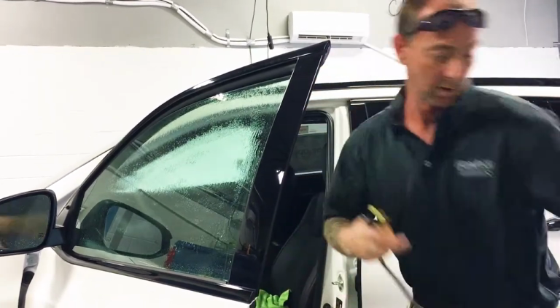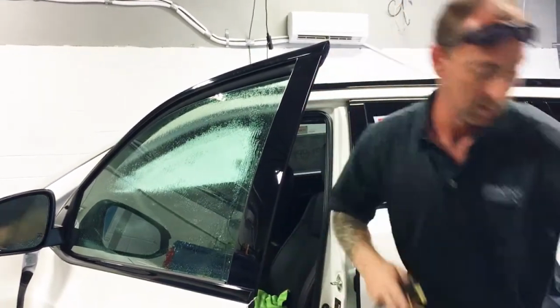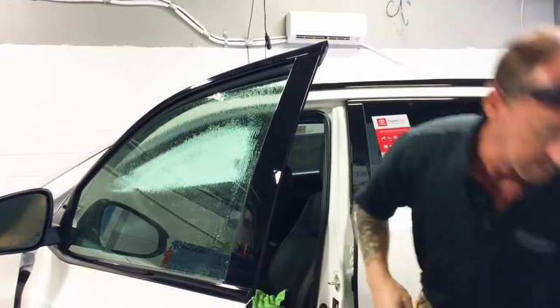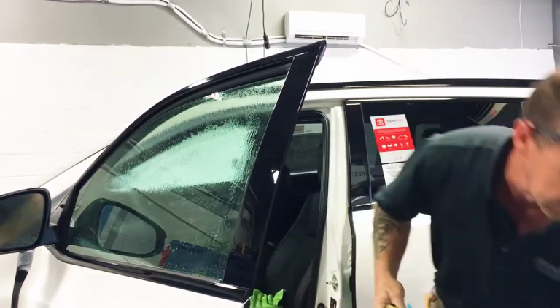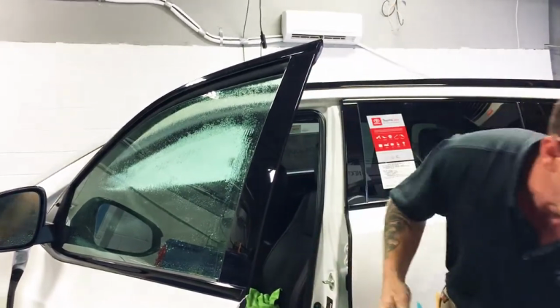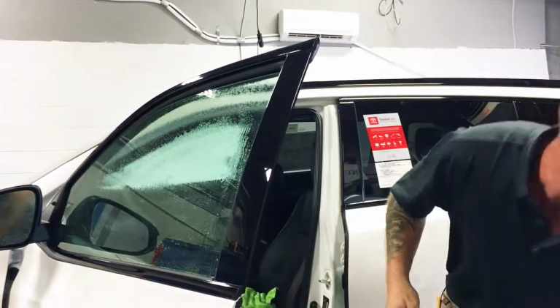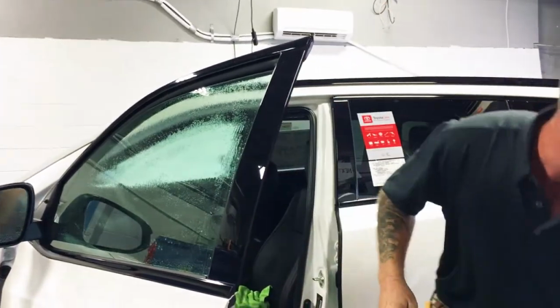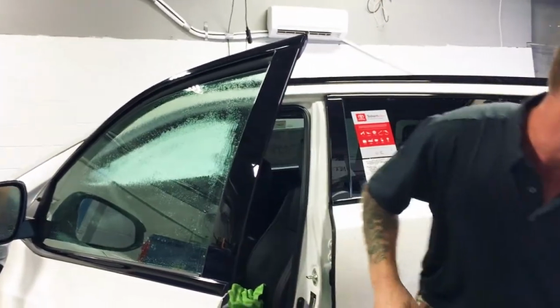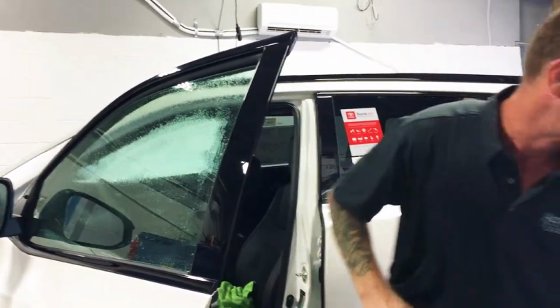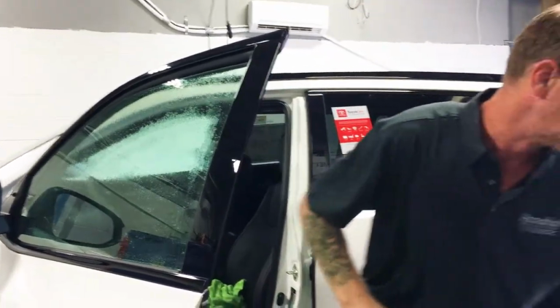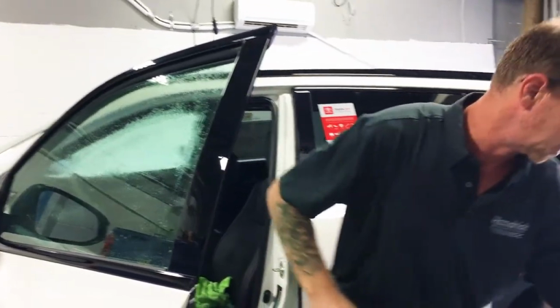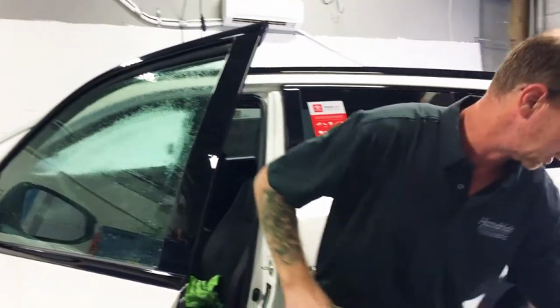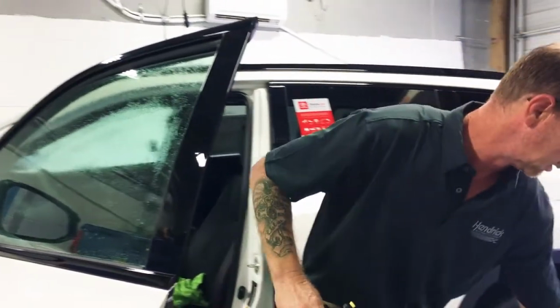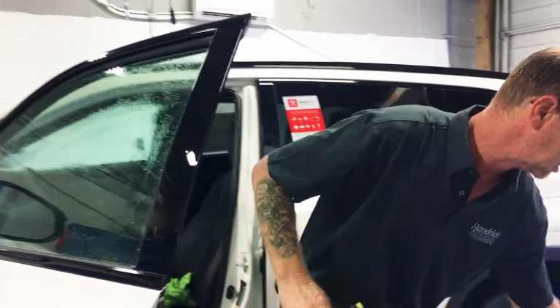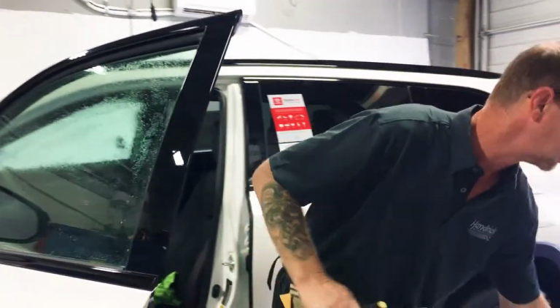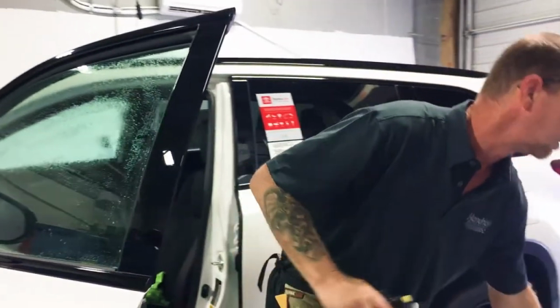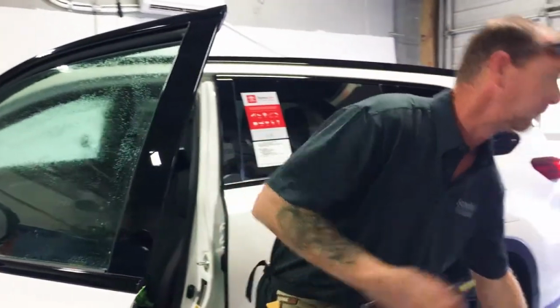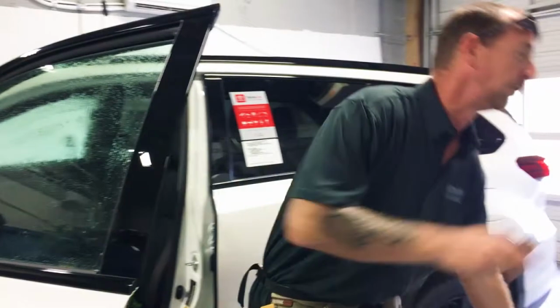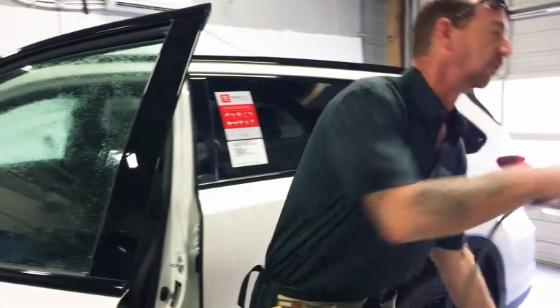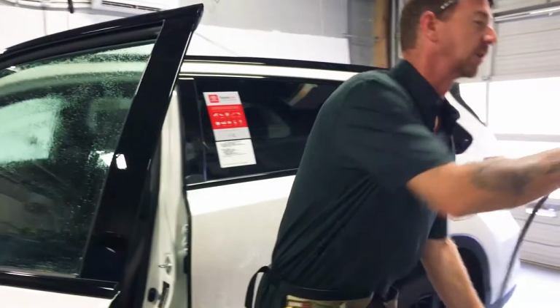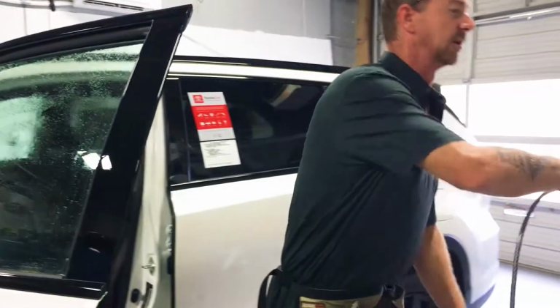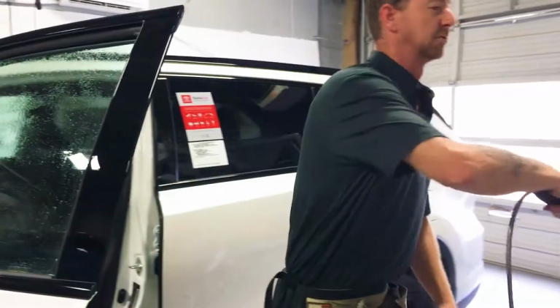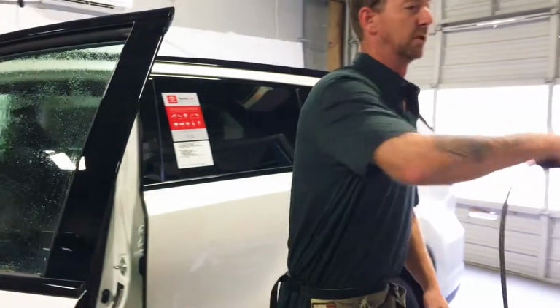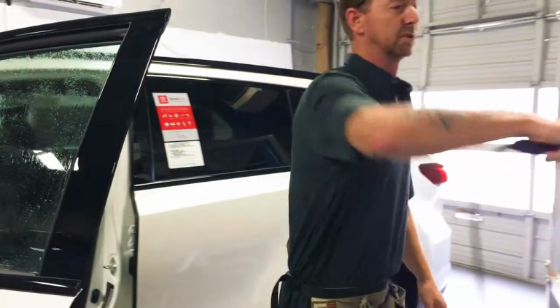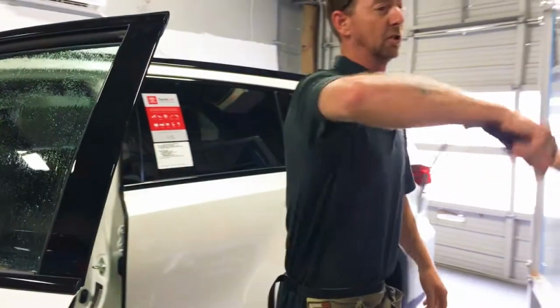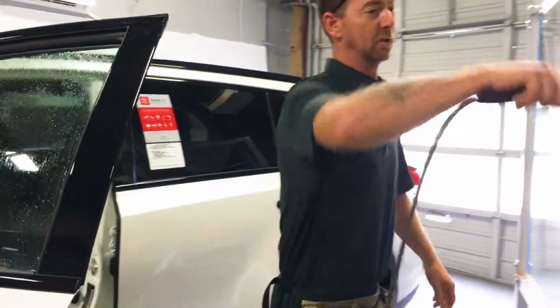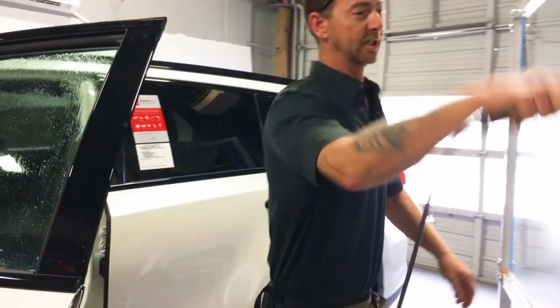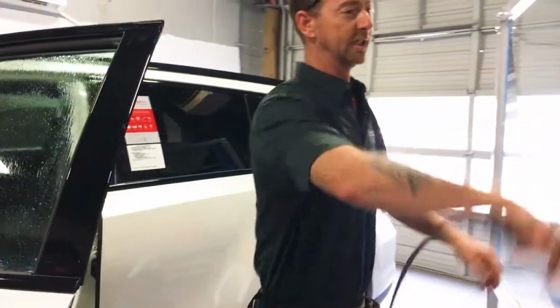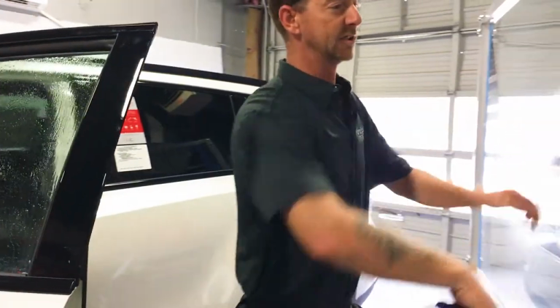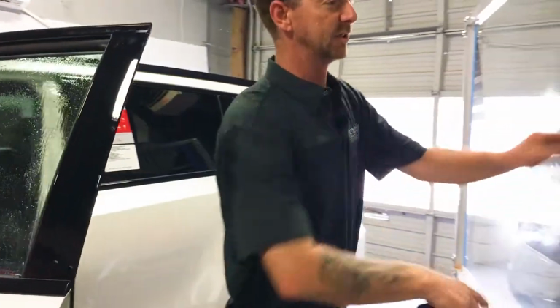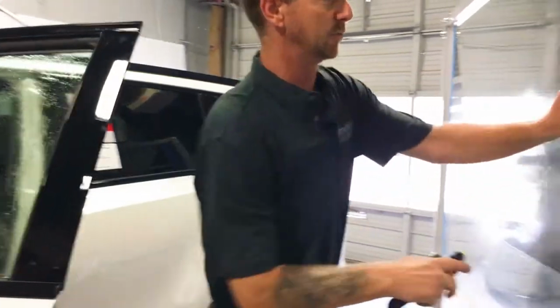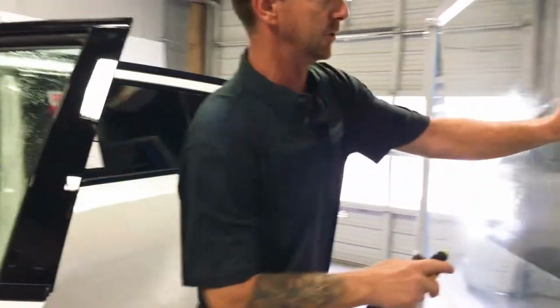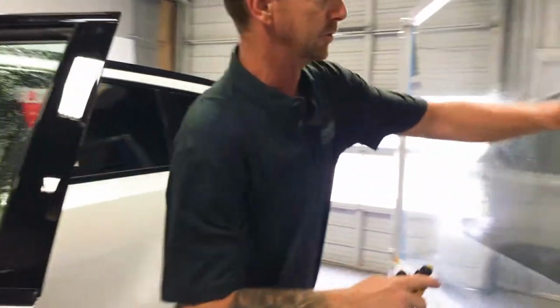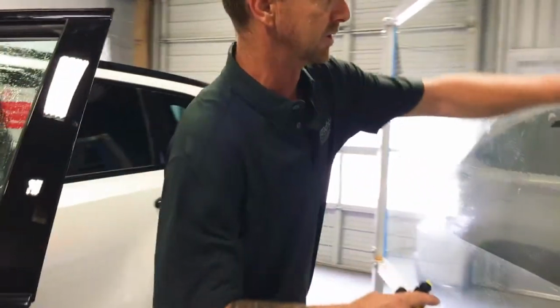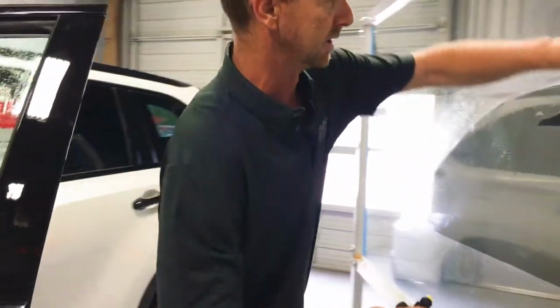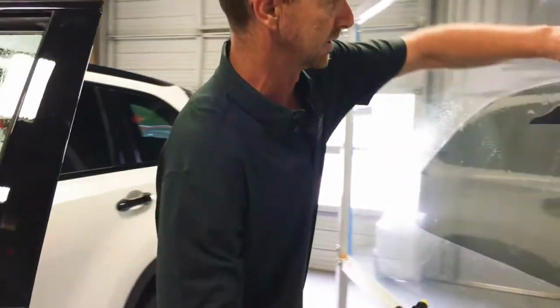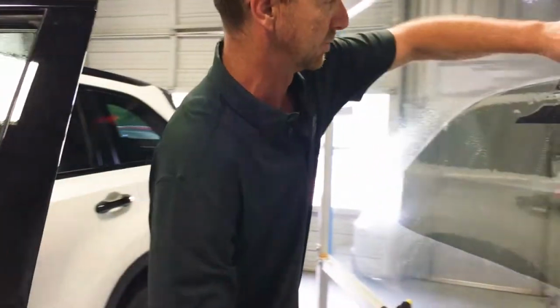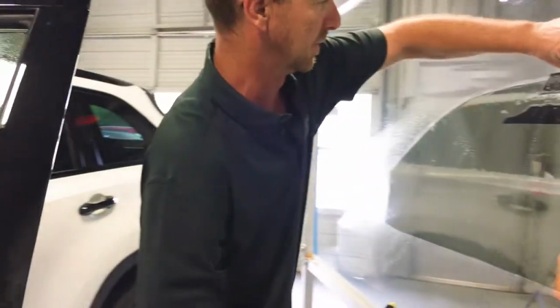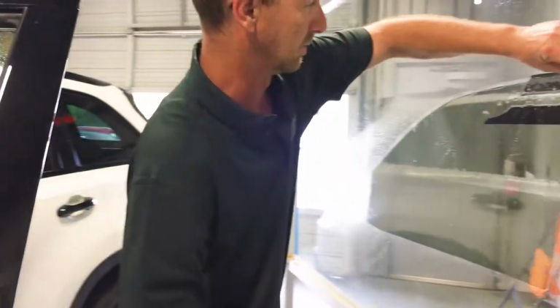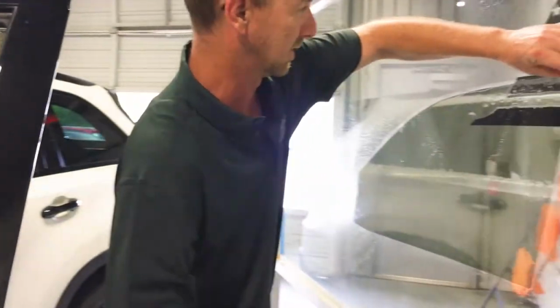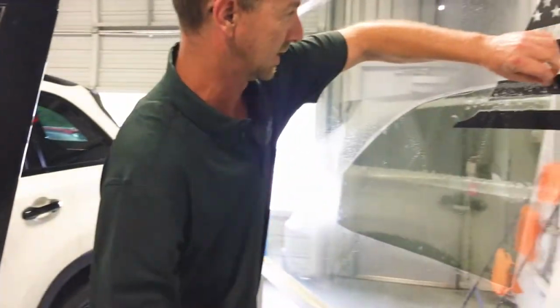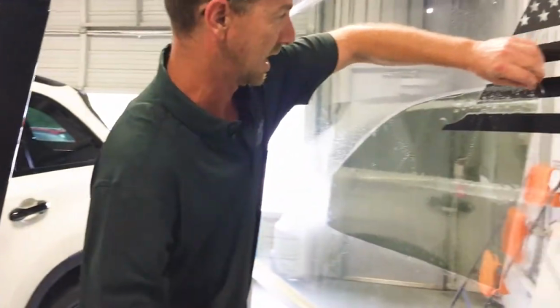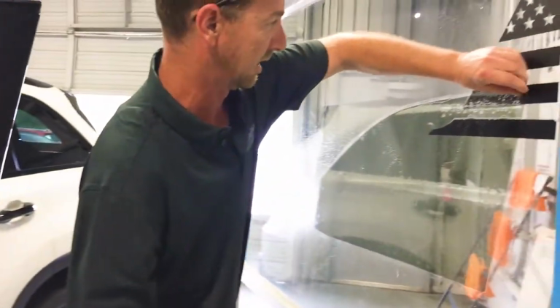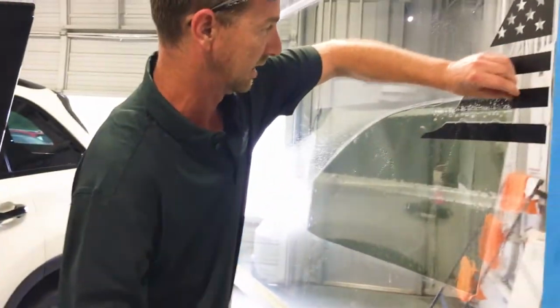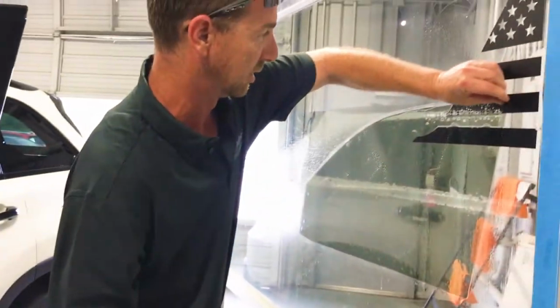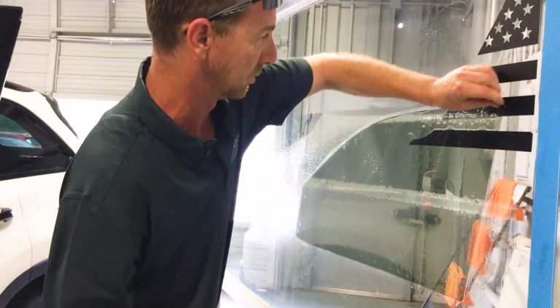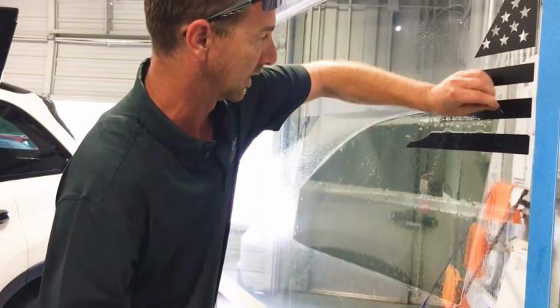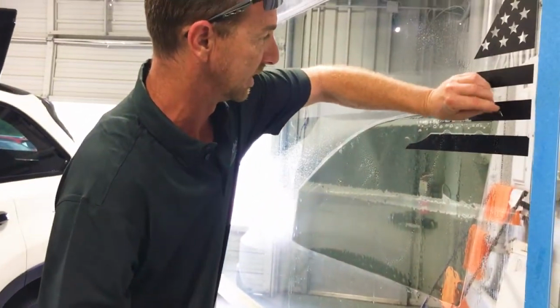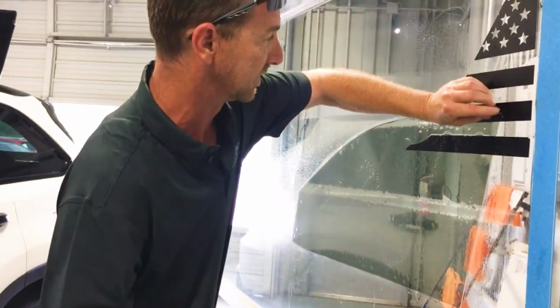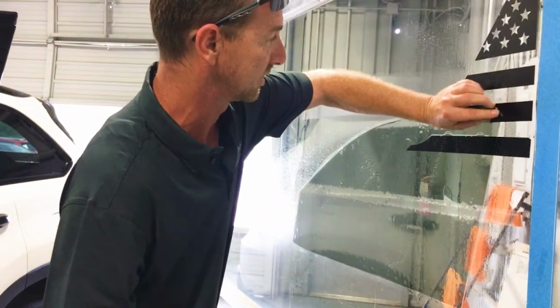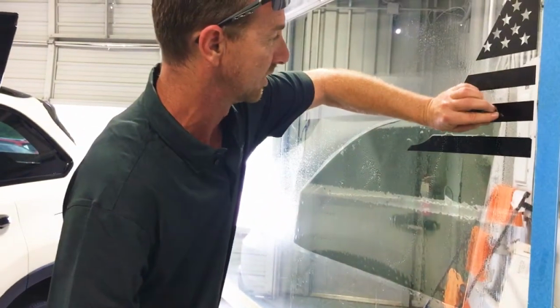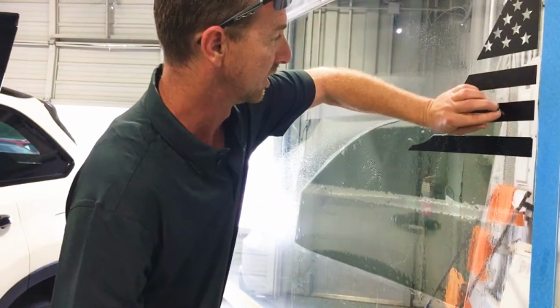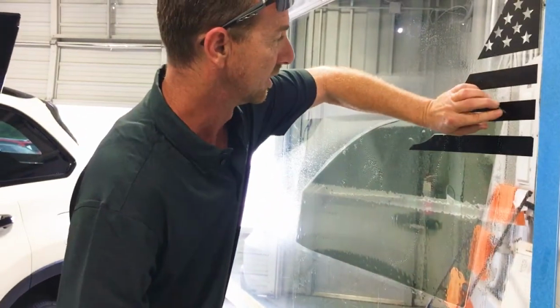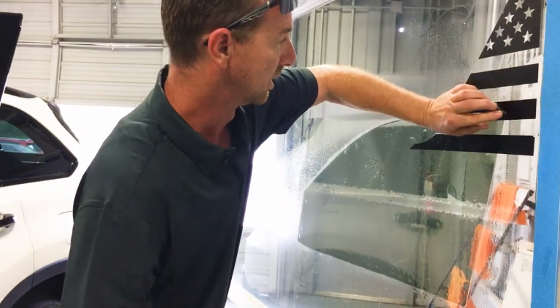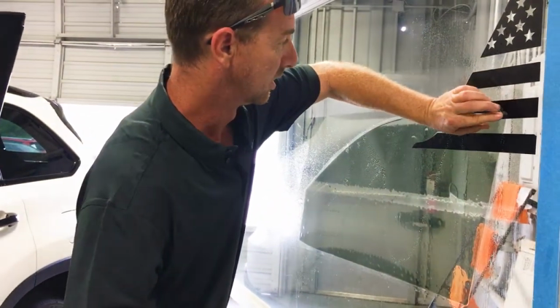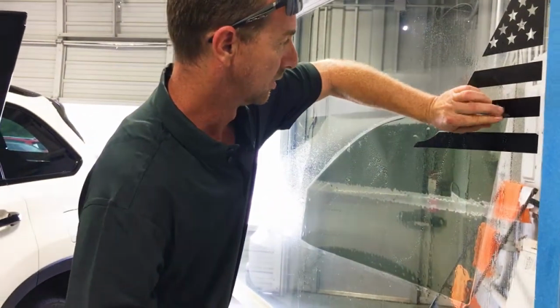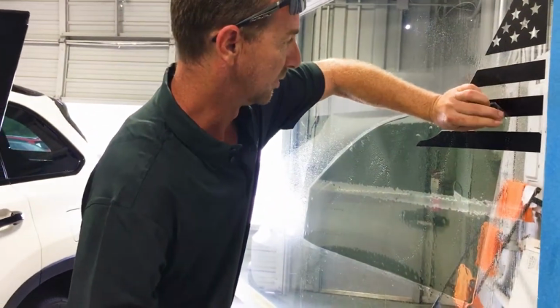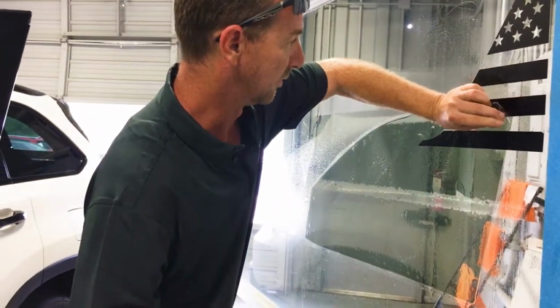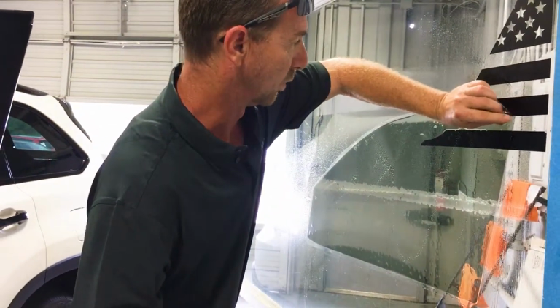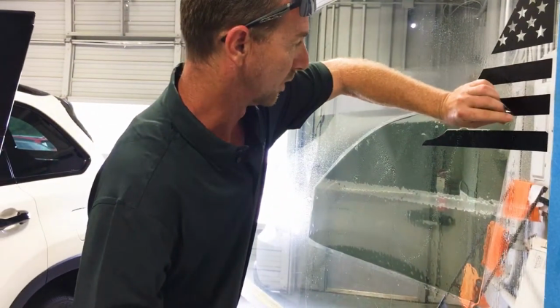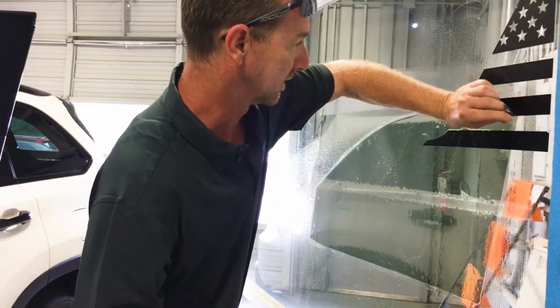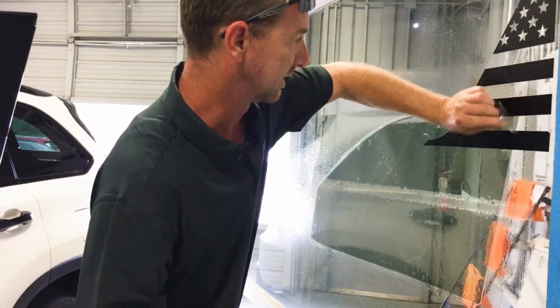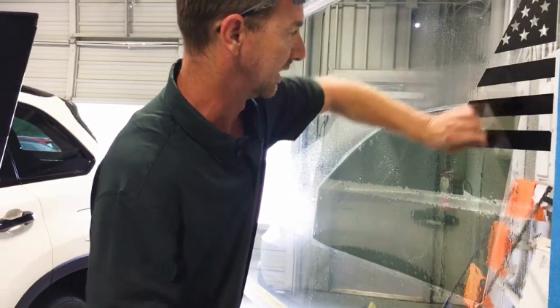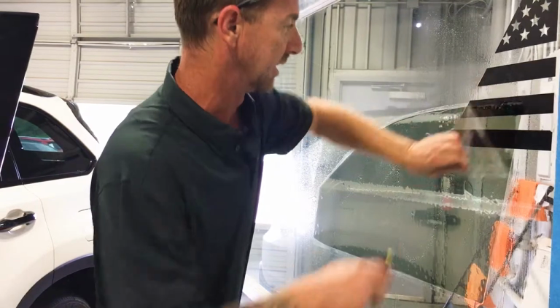This is a slip solution. The film comes with its own adhesive, and we use this to be able to slide it into place before it sticks.